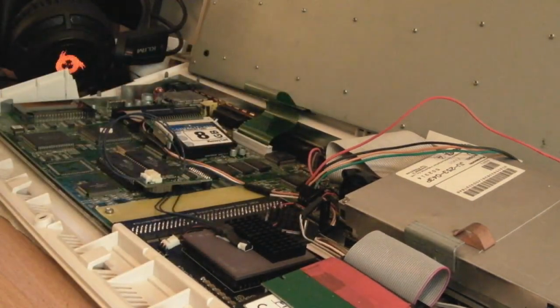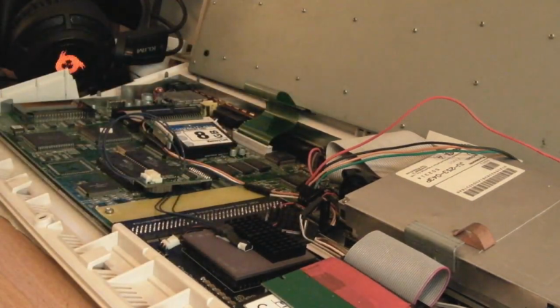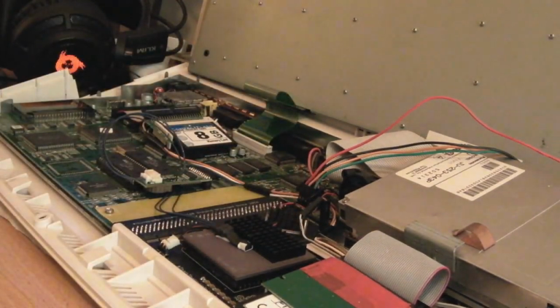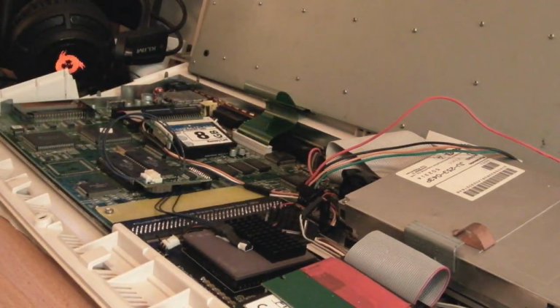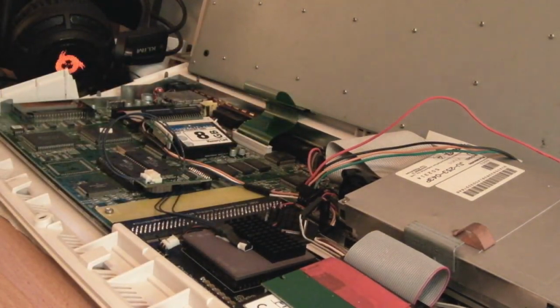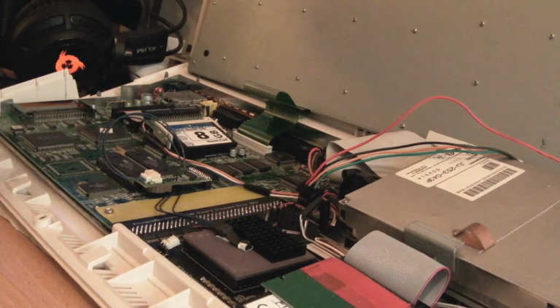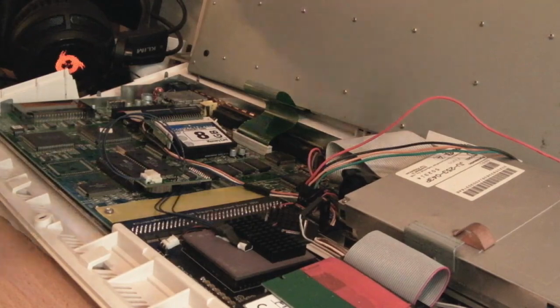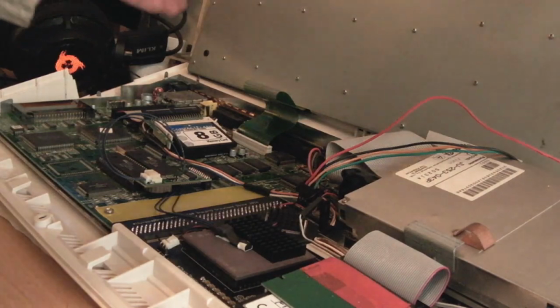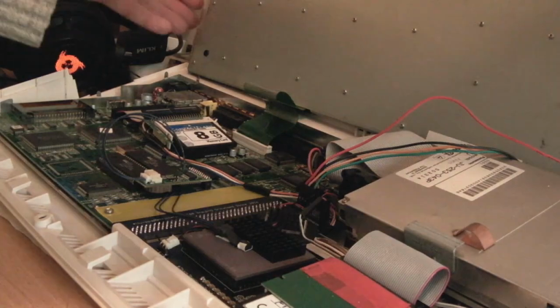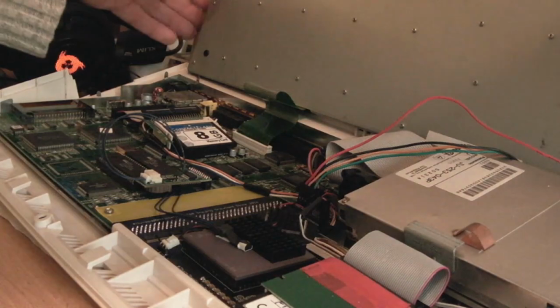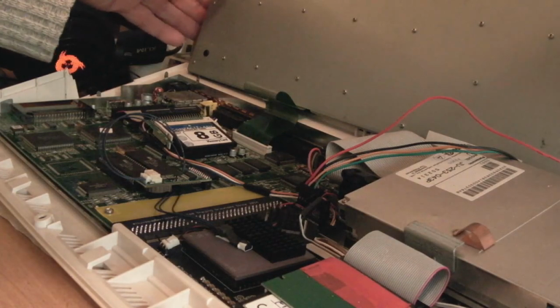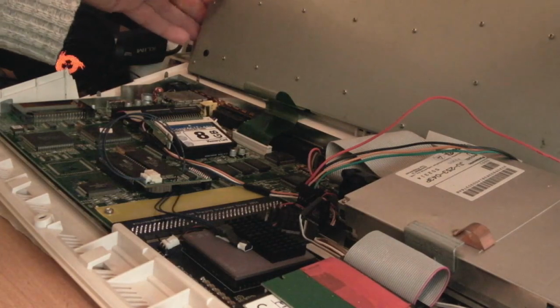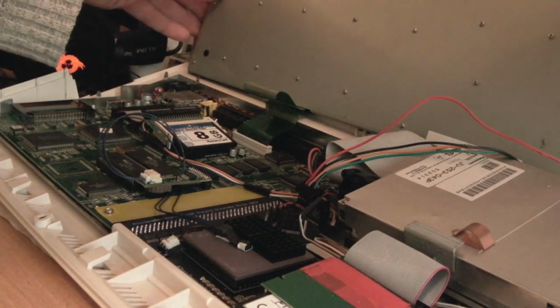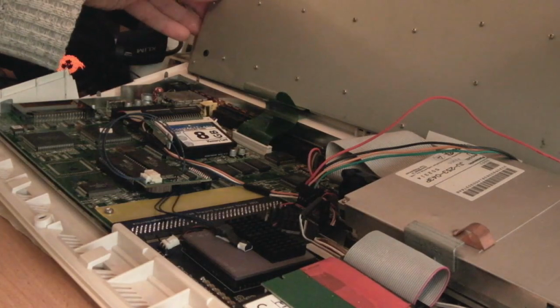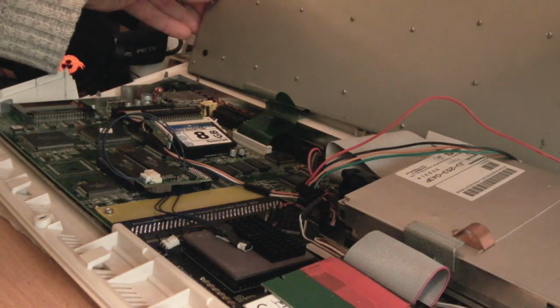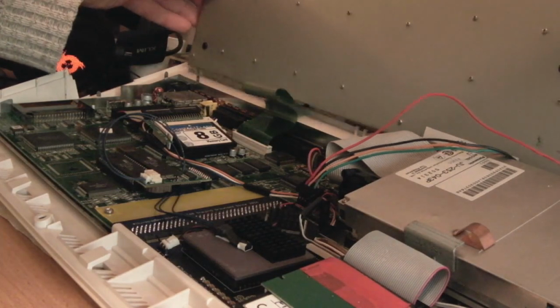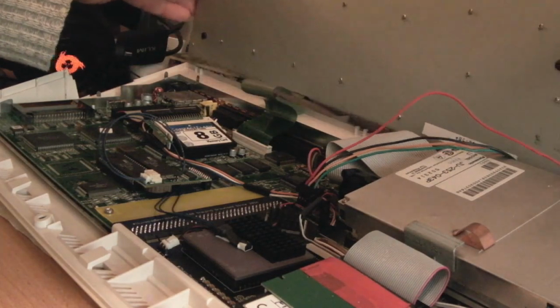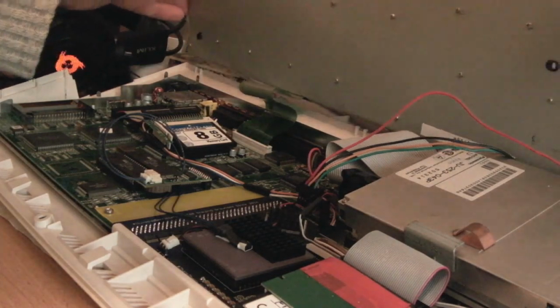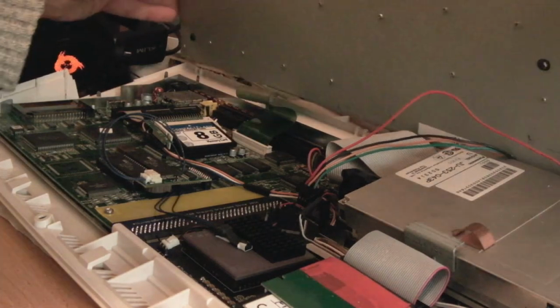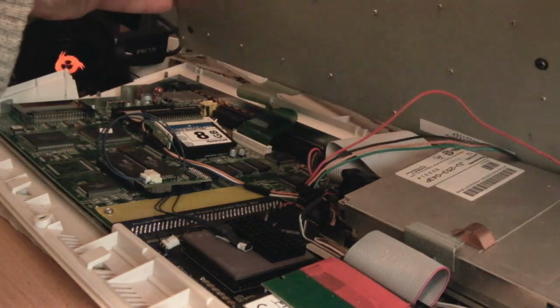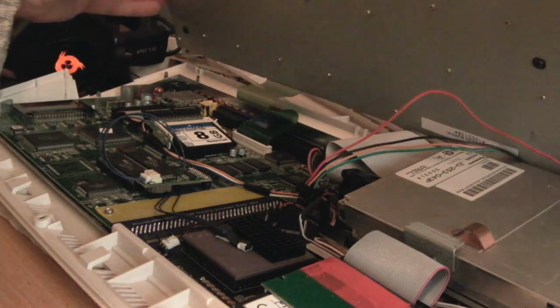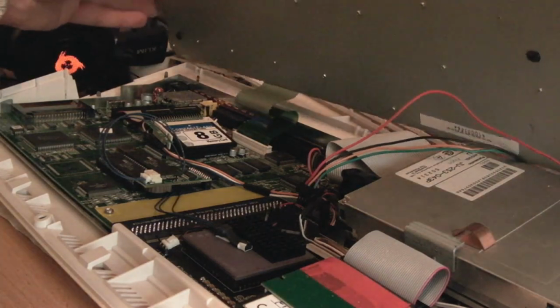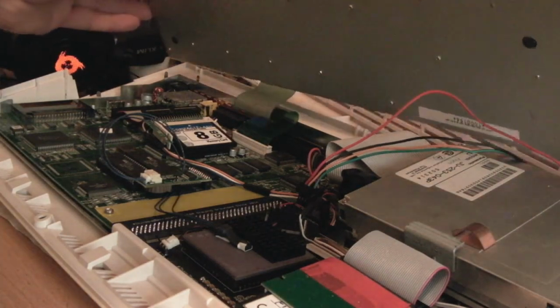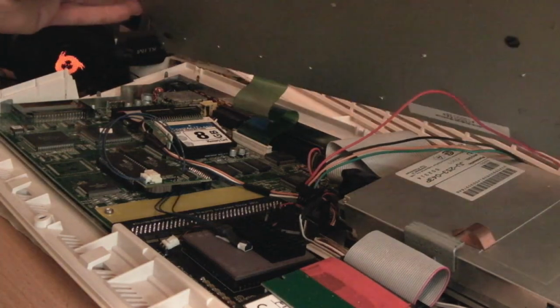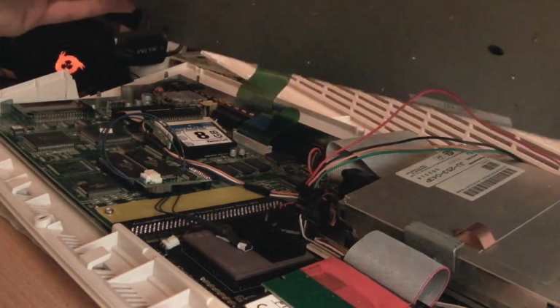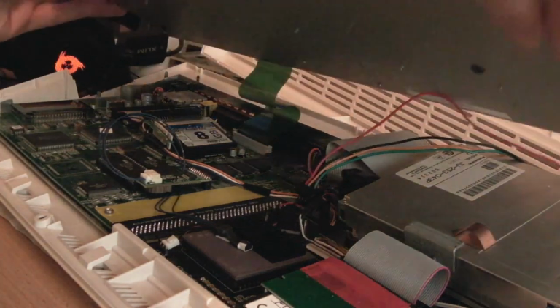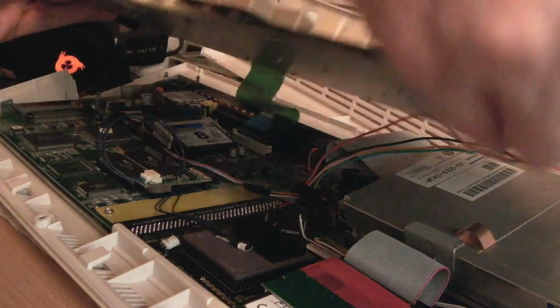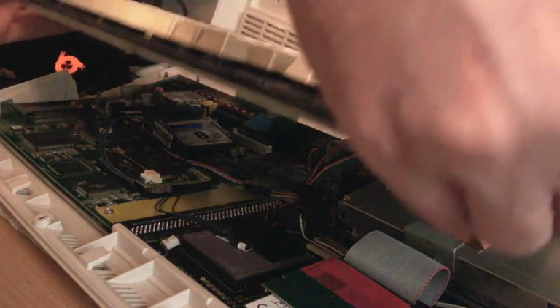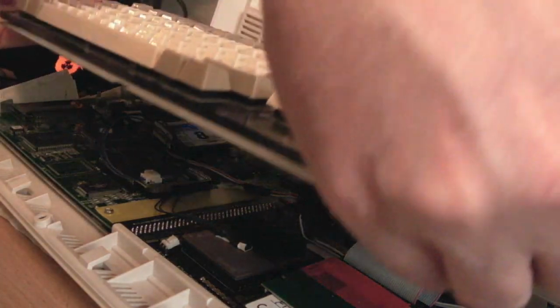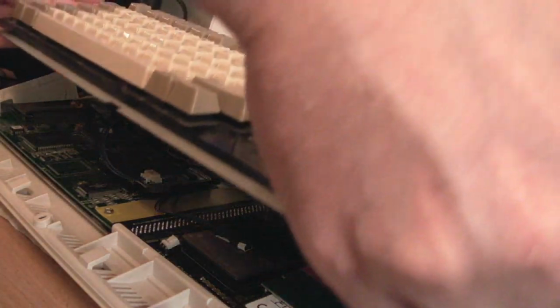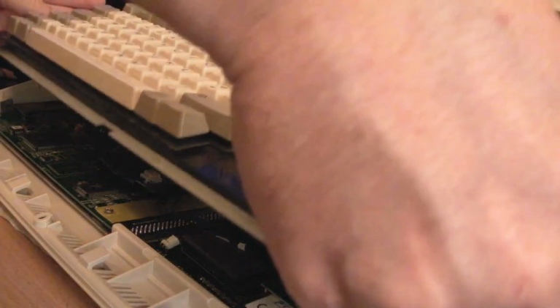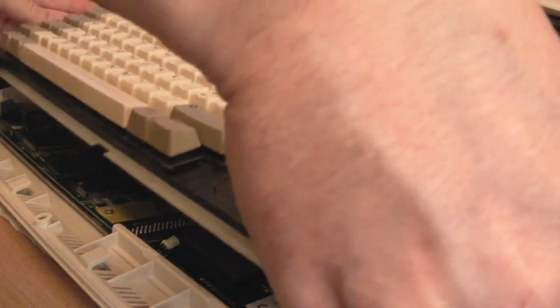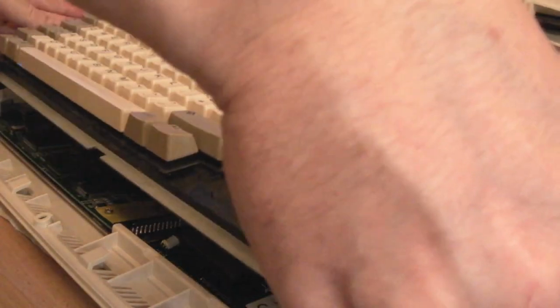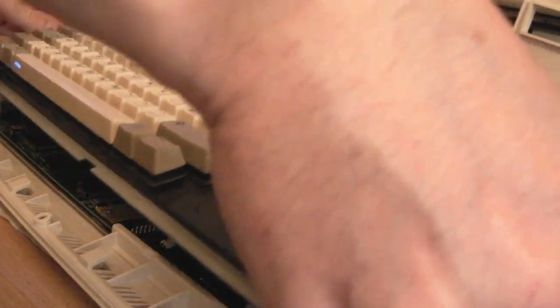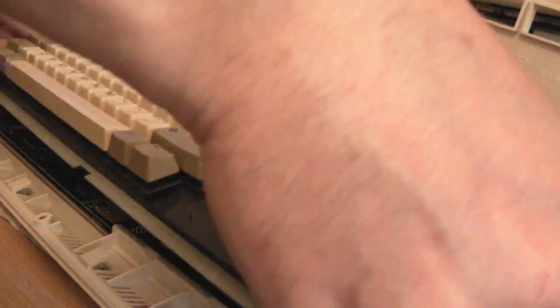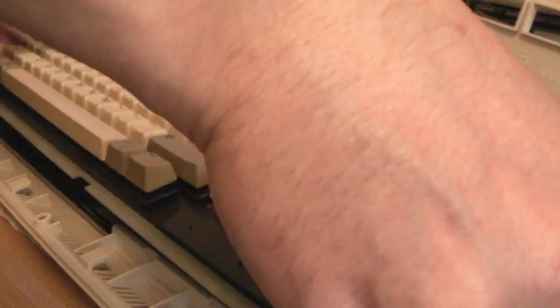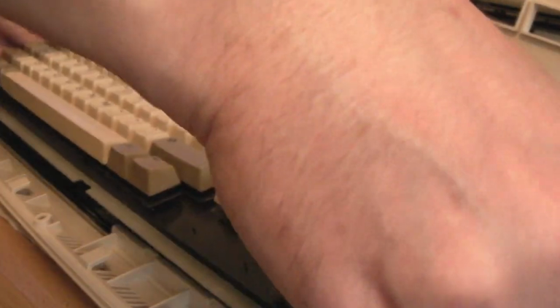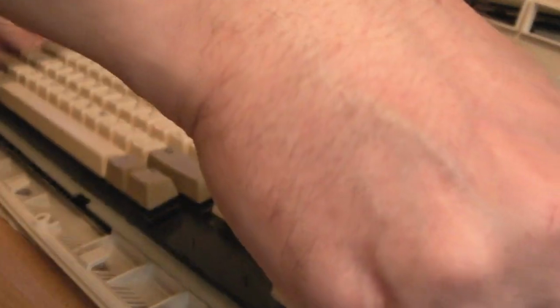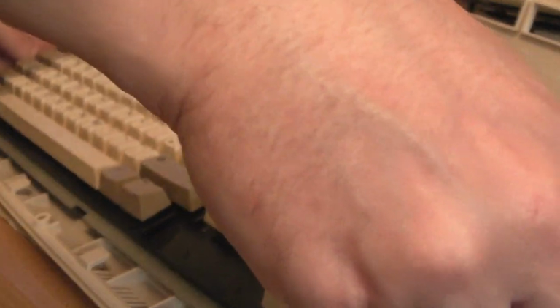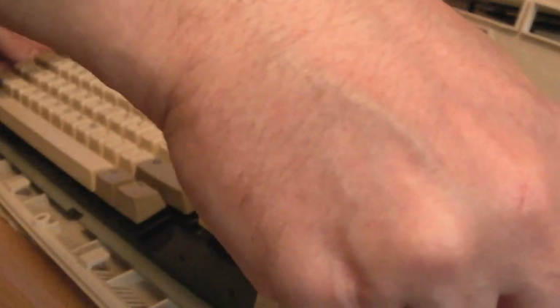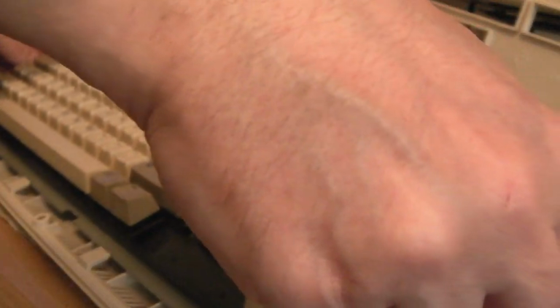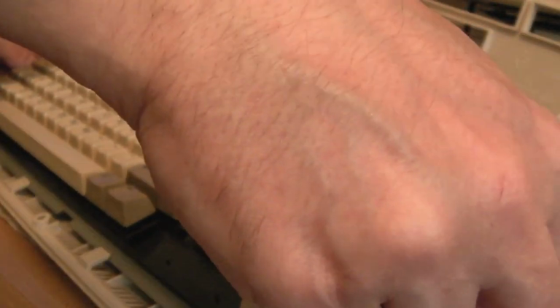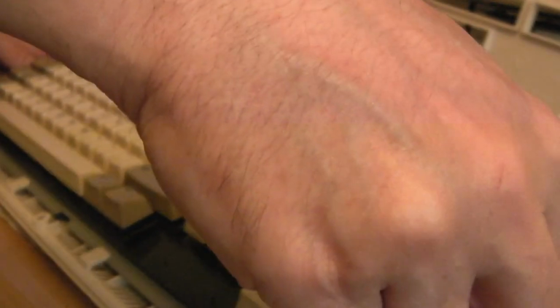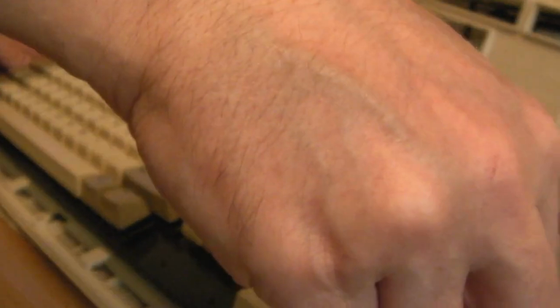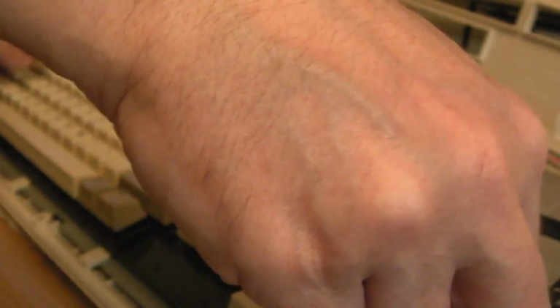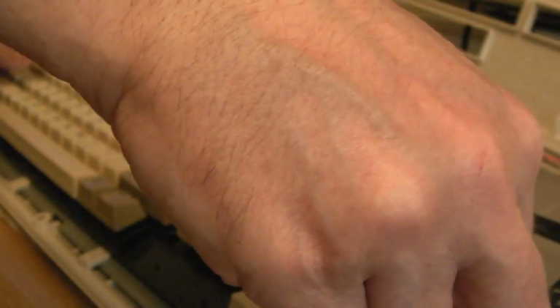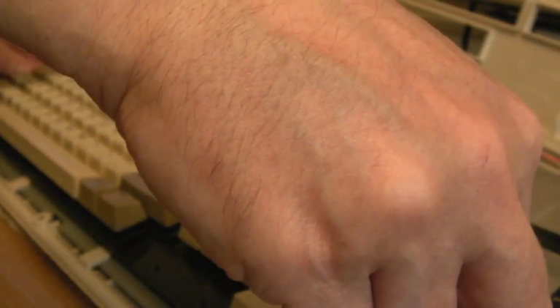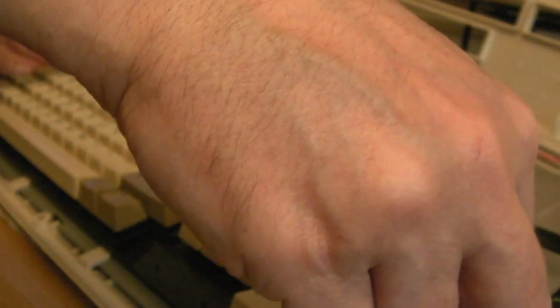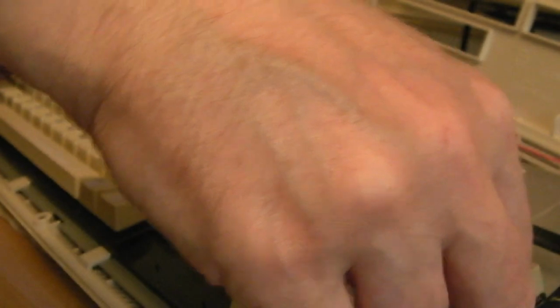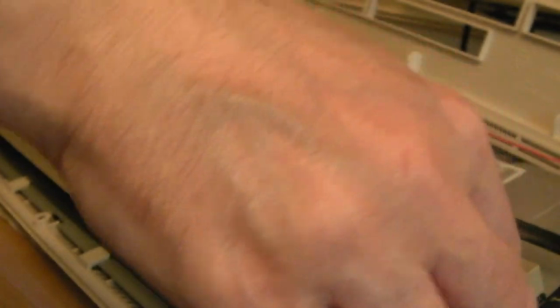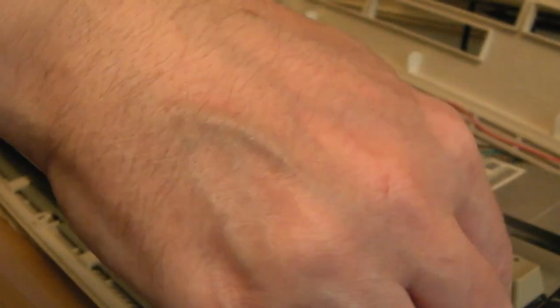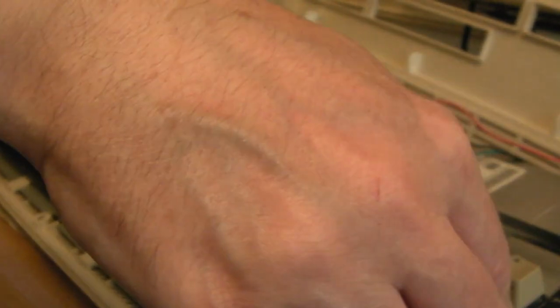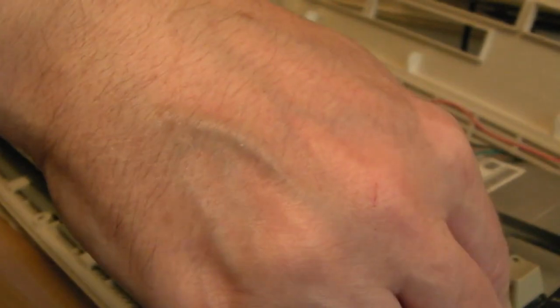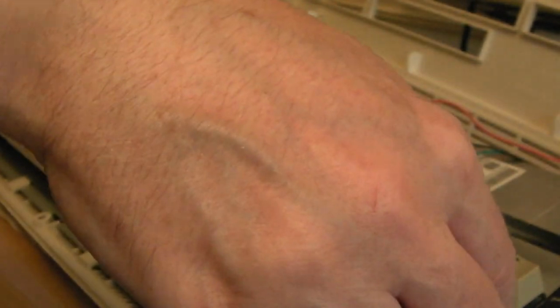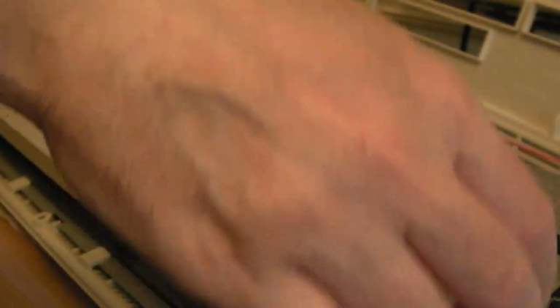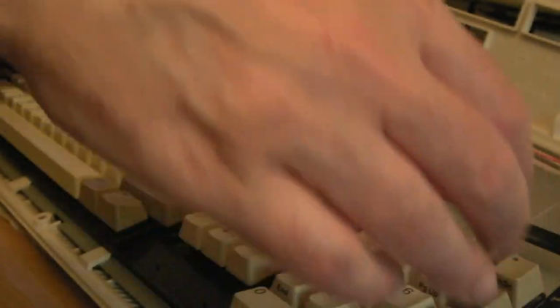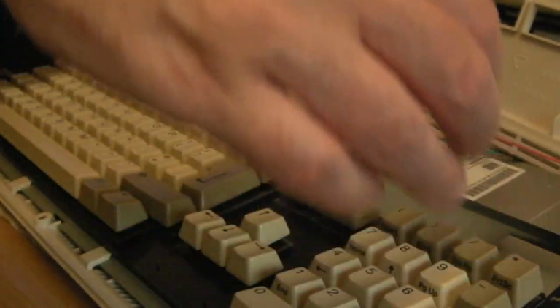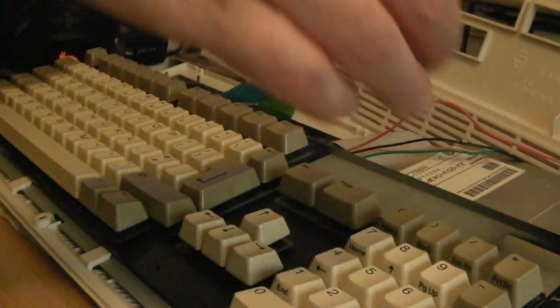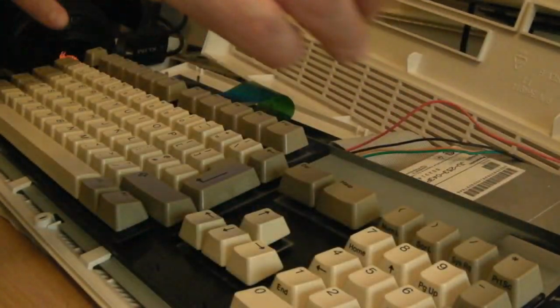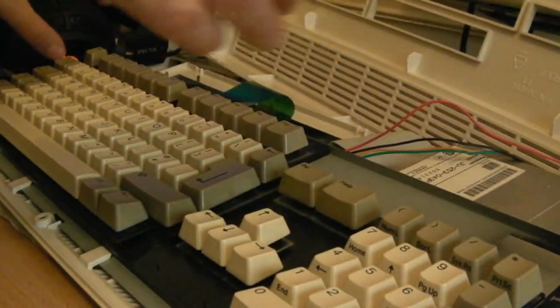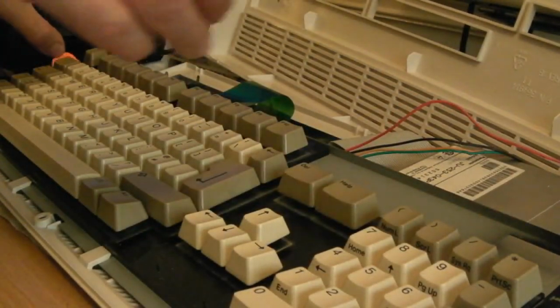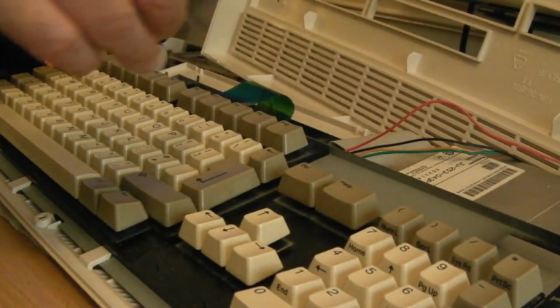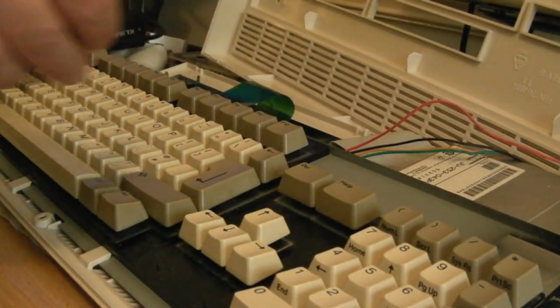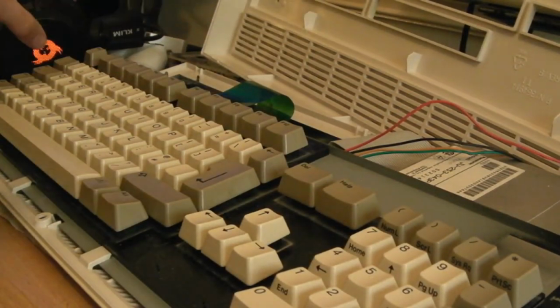Let's carefully reassemble this now, hopefully my keyboard is alright, and we'll give it a test.